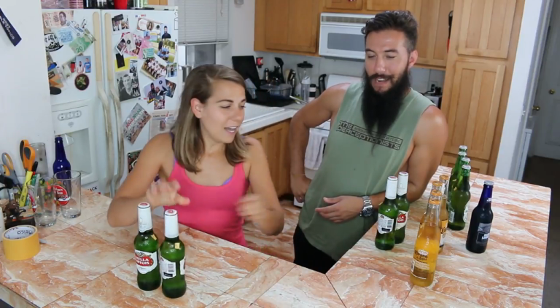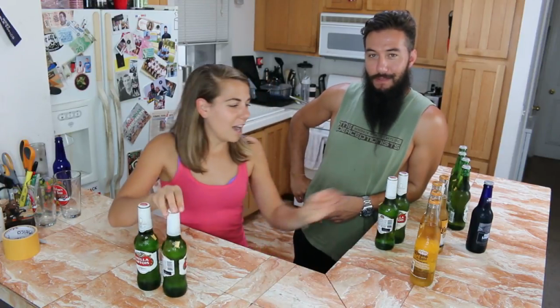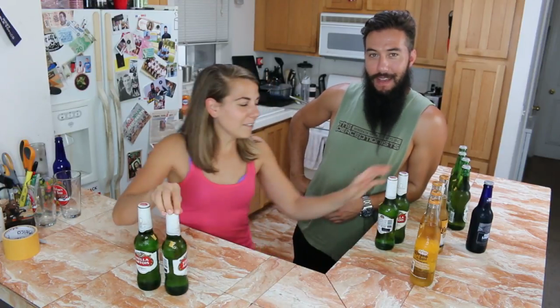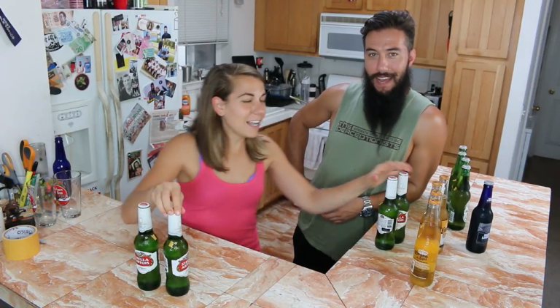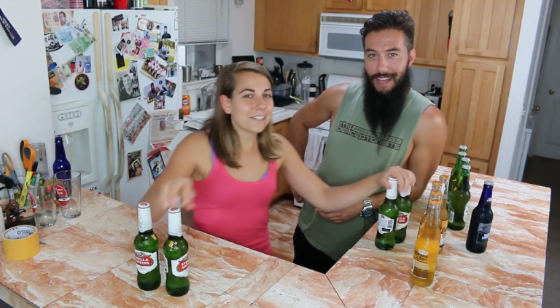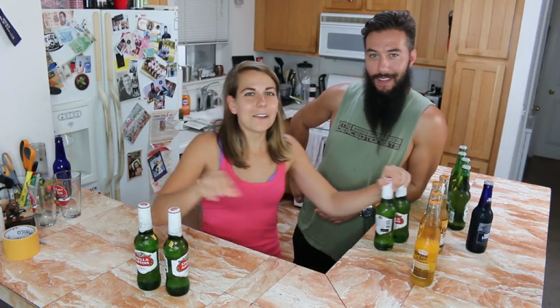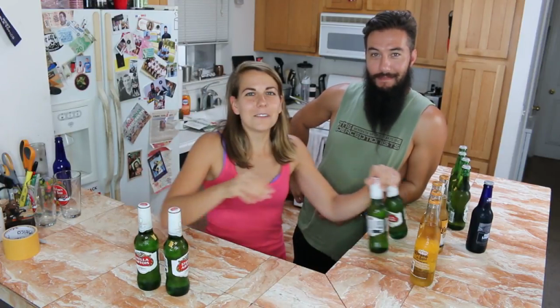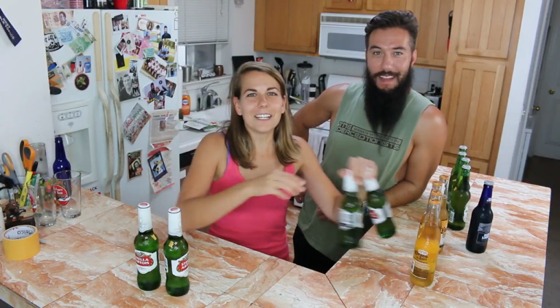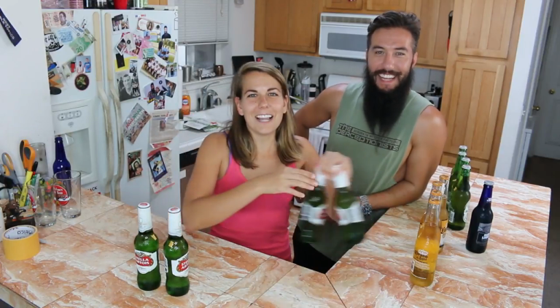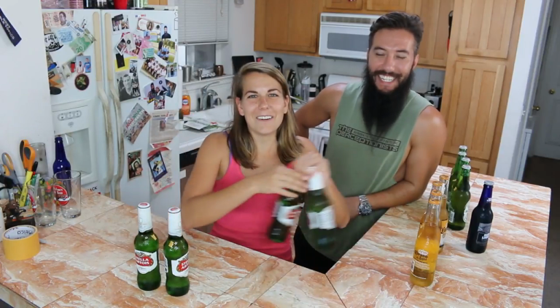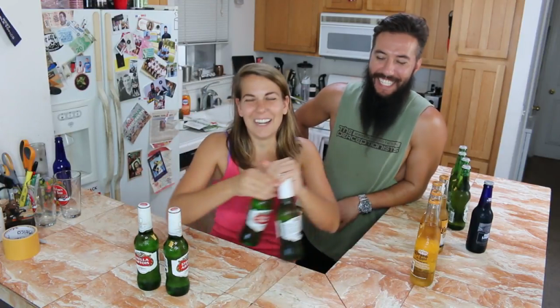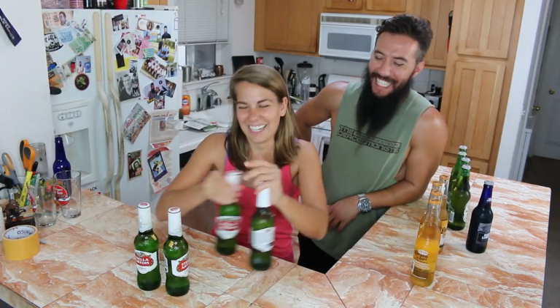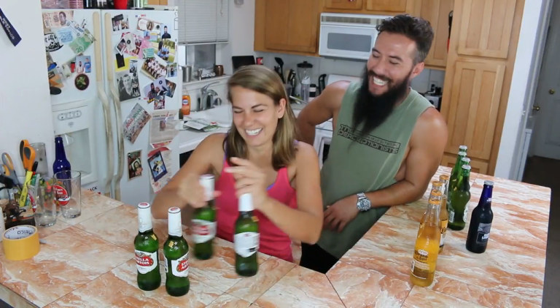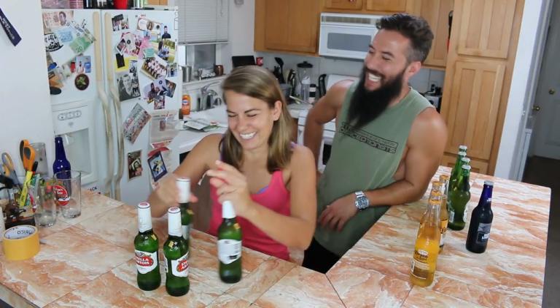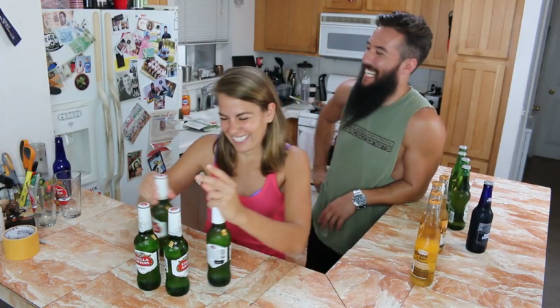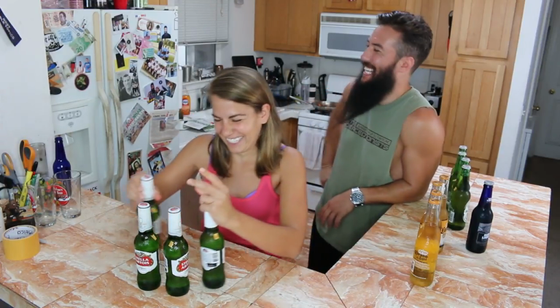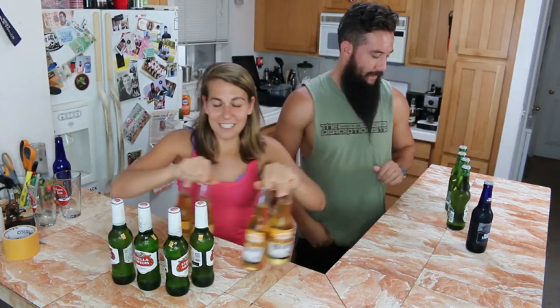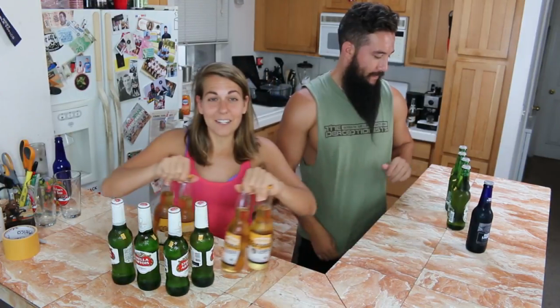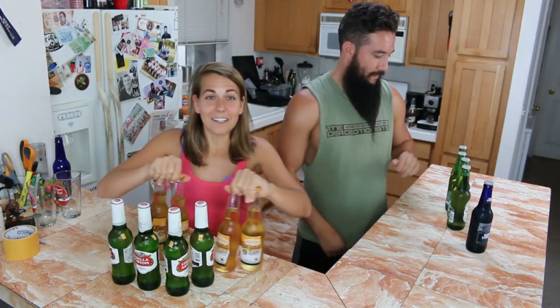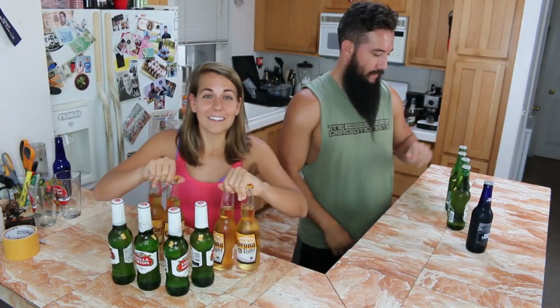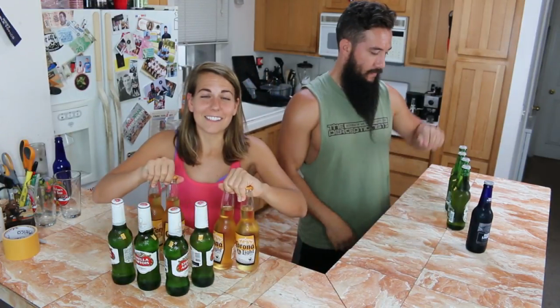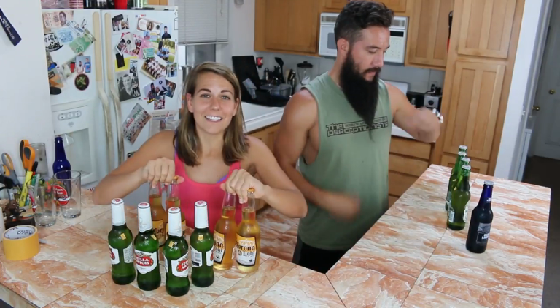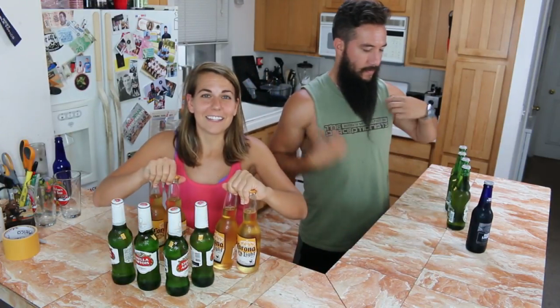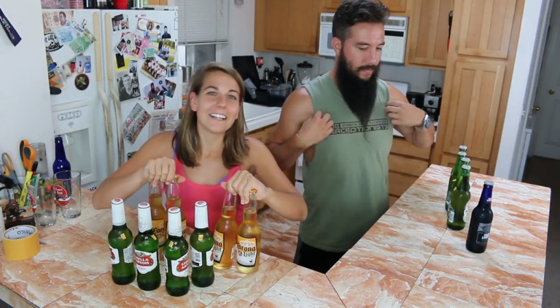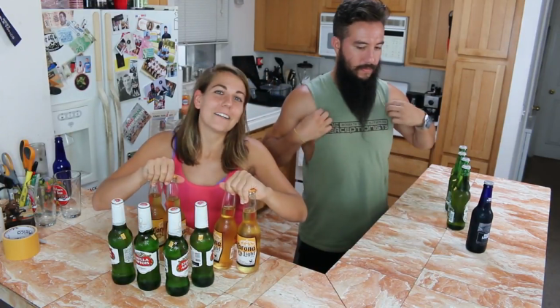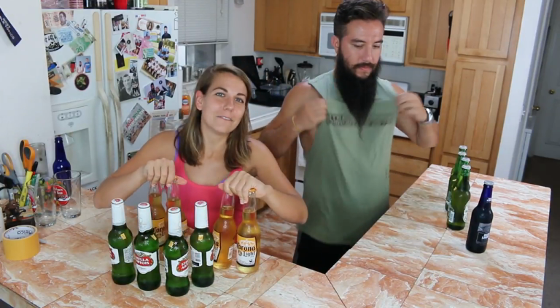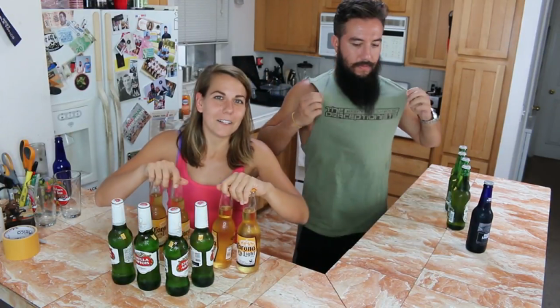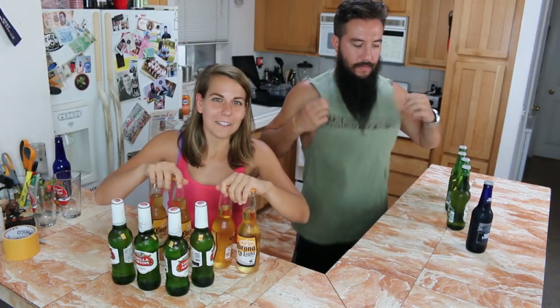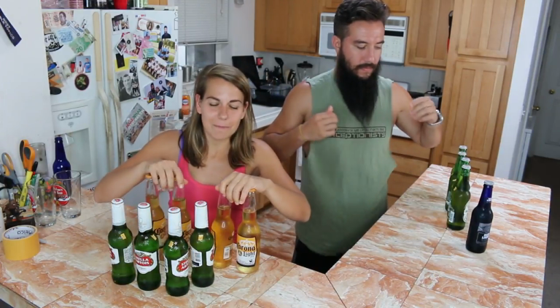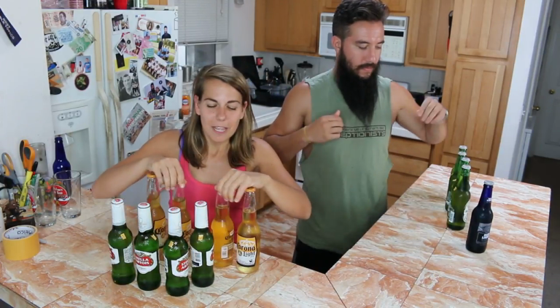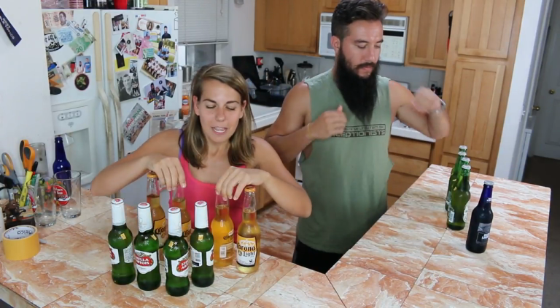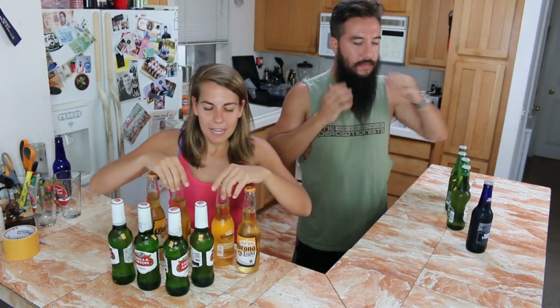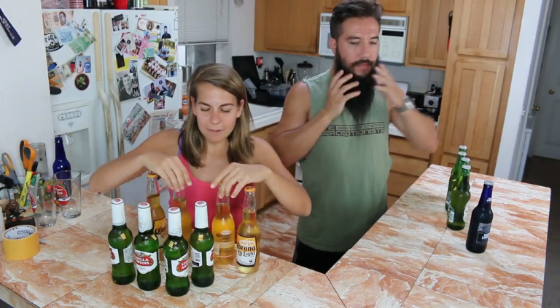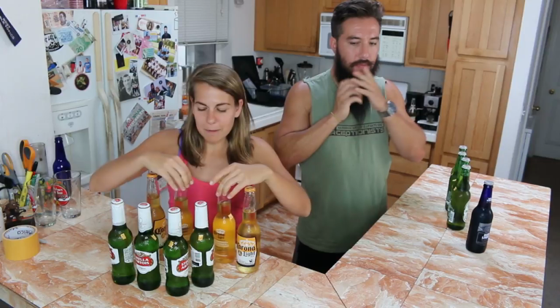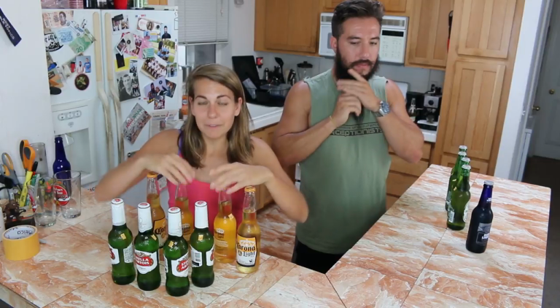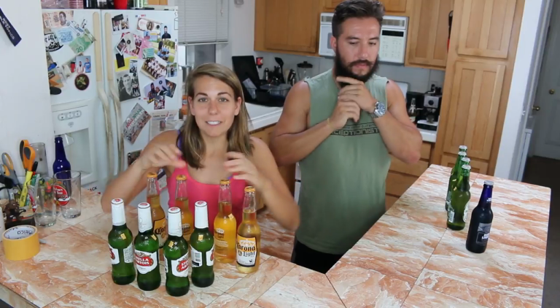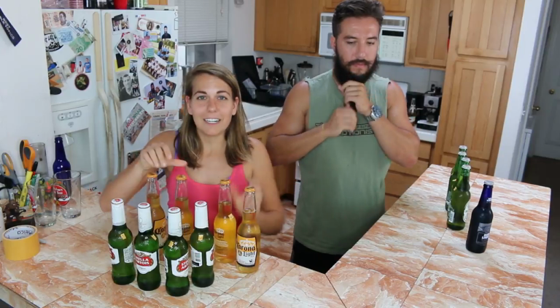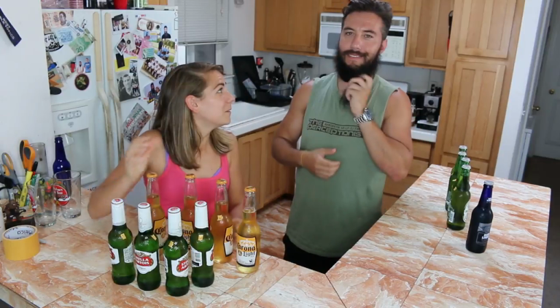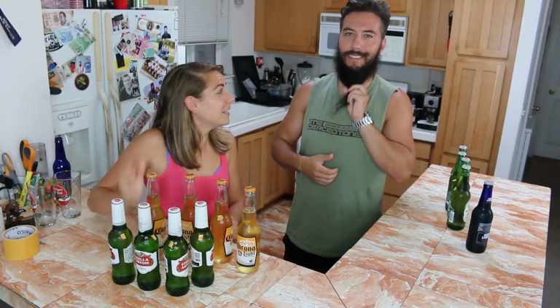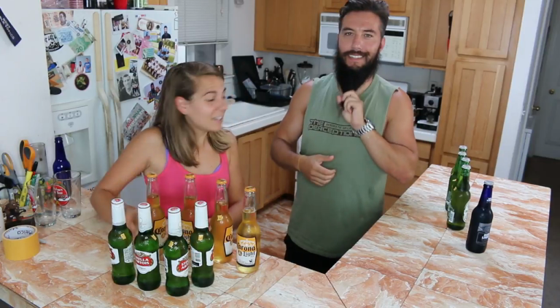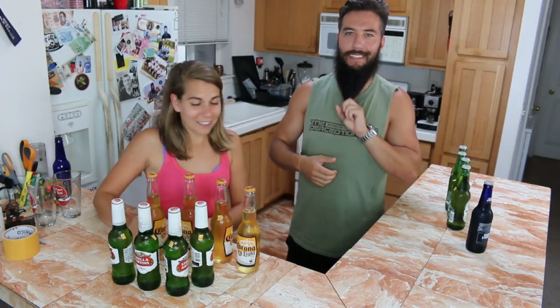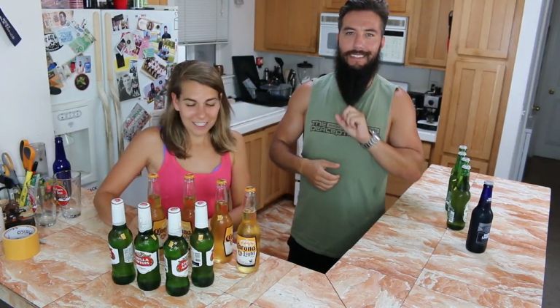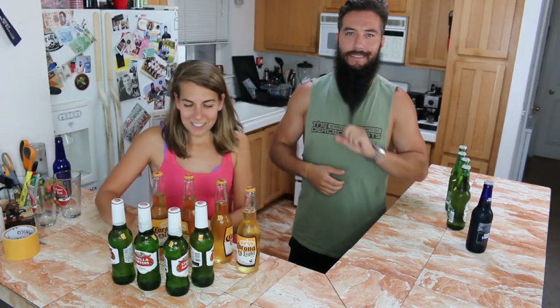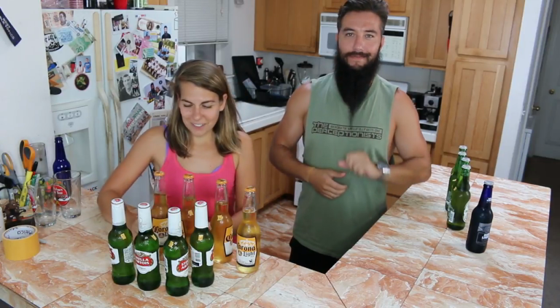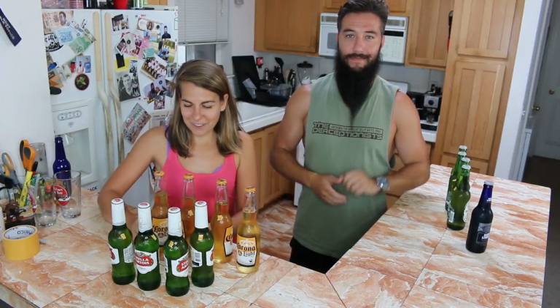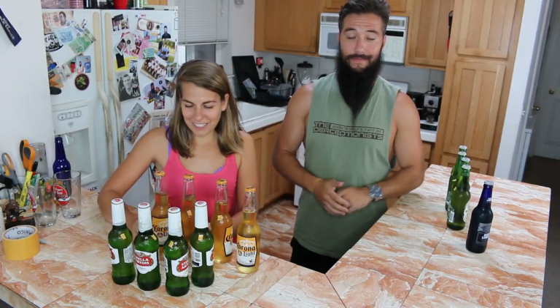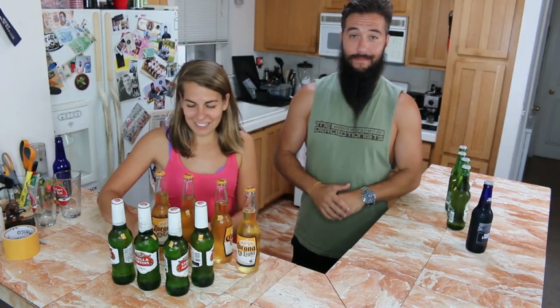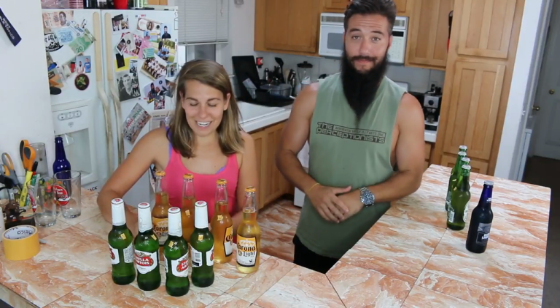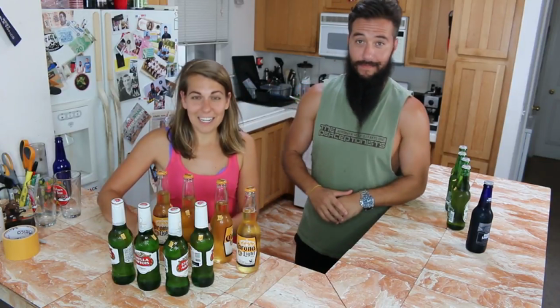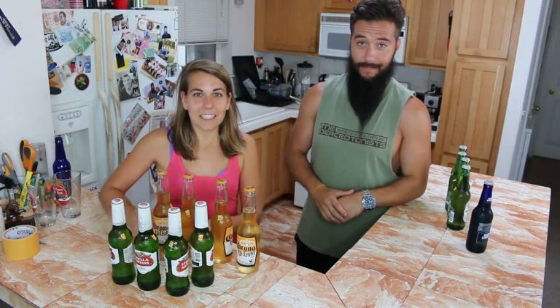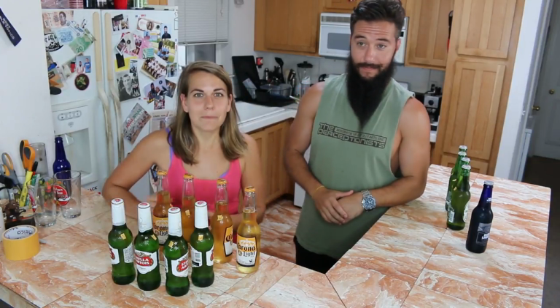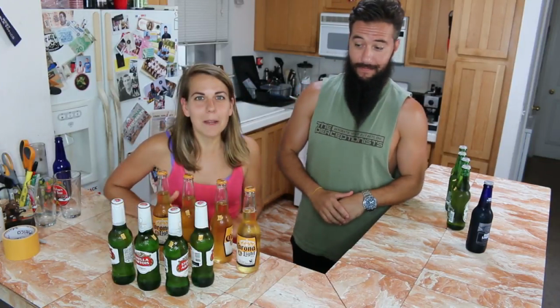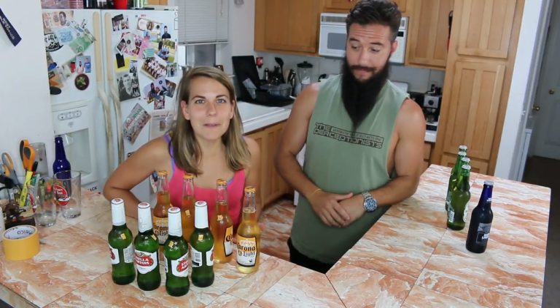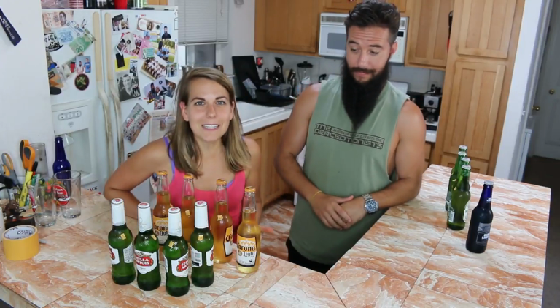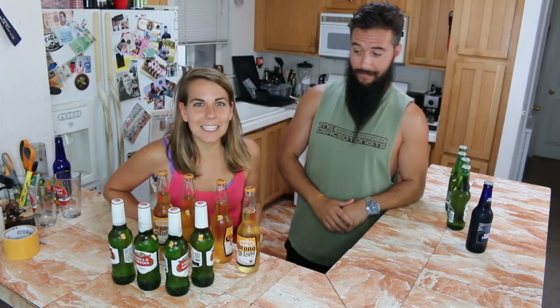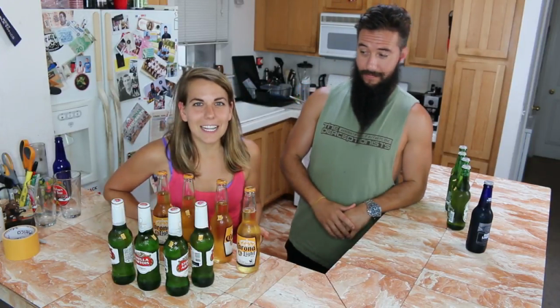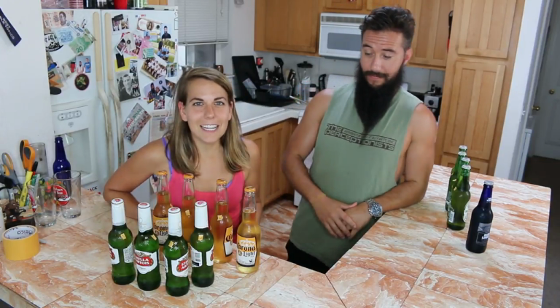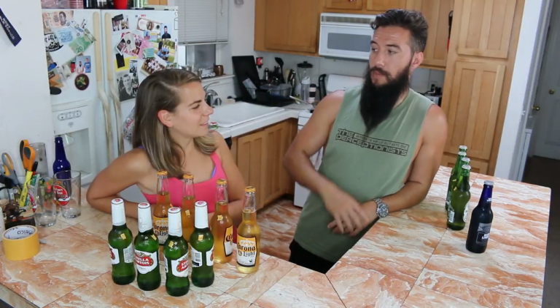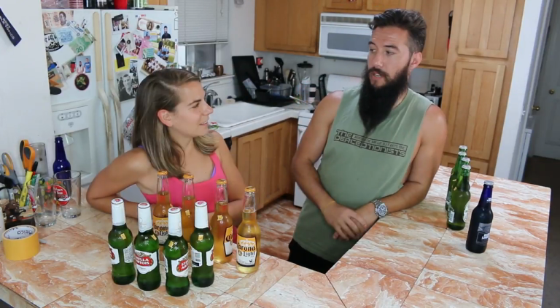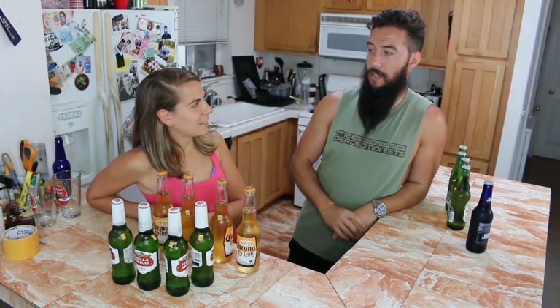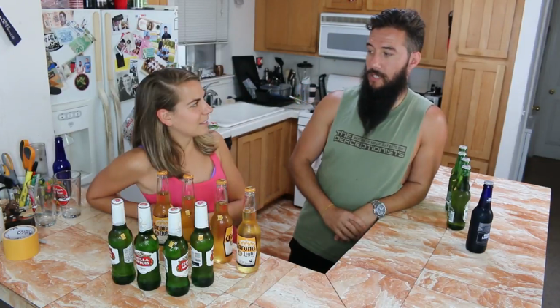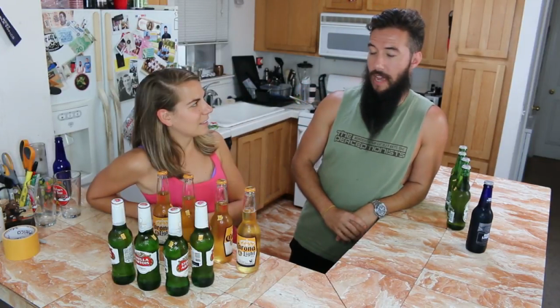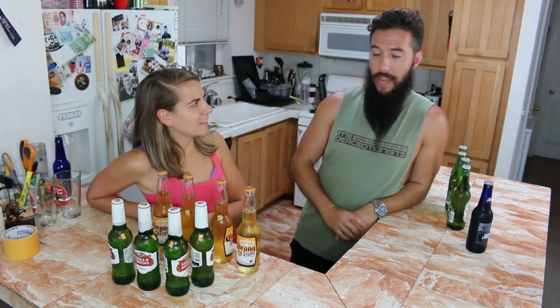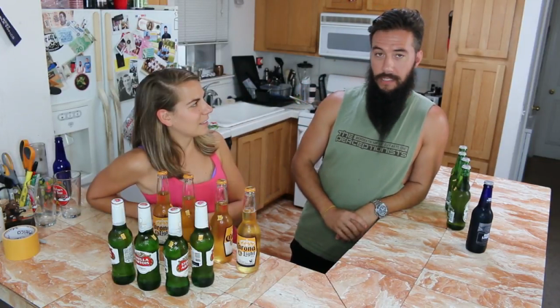So today — he's hilarious on the internet, go follow him. Anyway, moving on. We are doing an experiment today. Beer science.